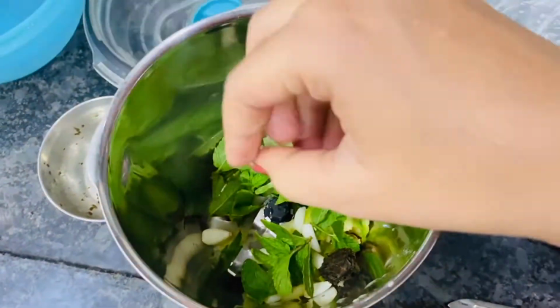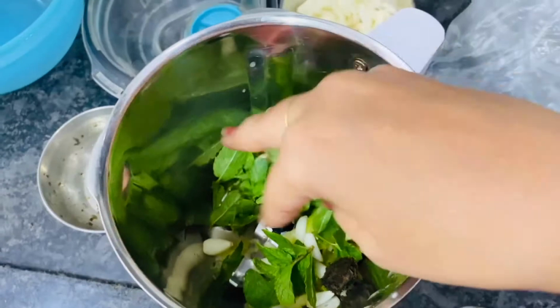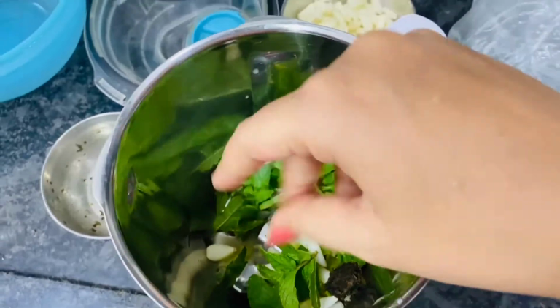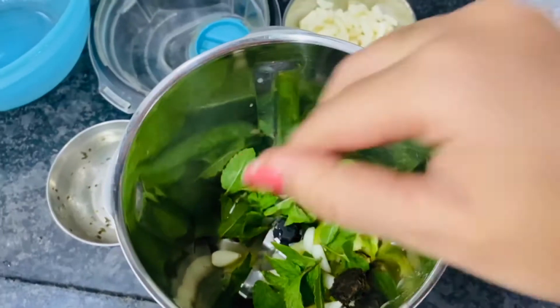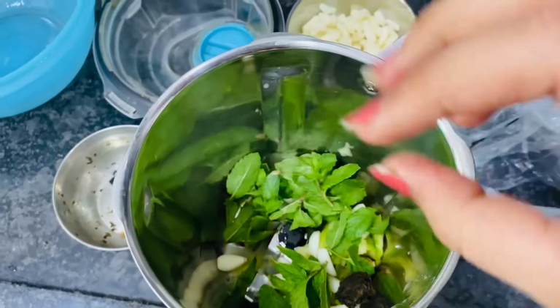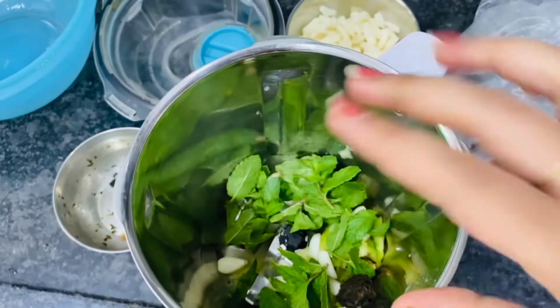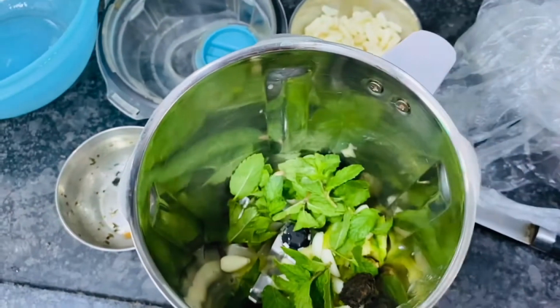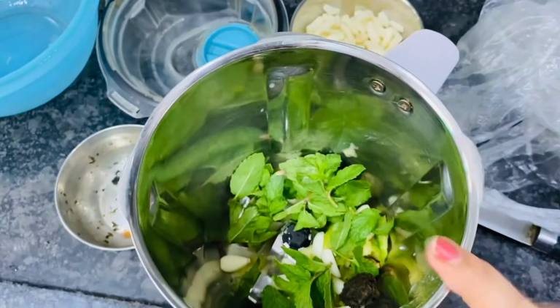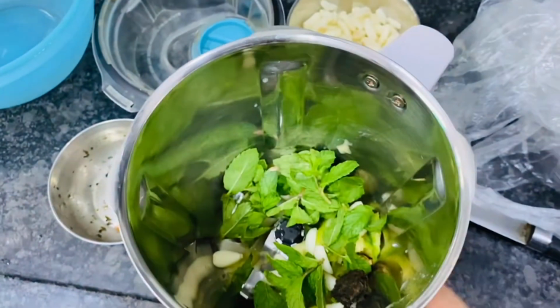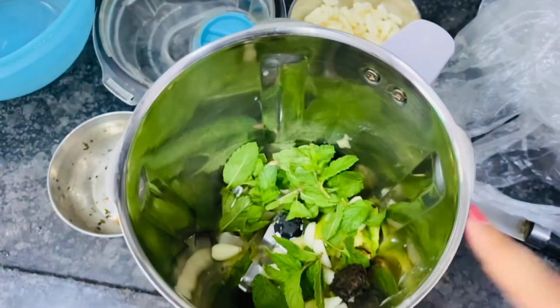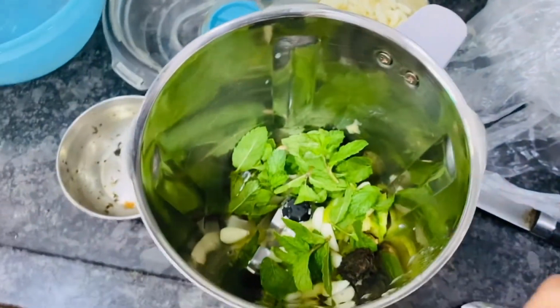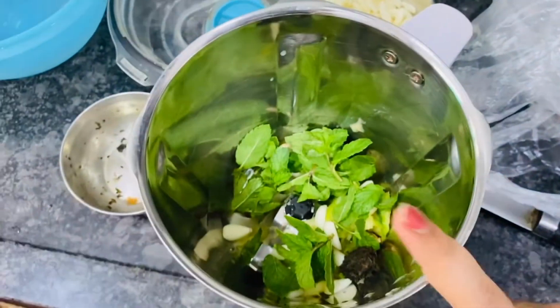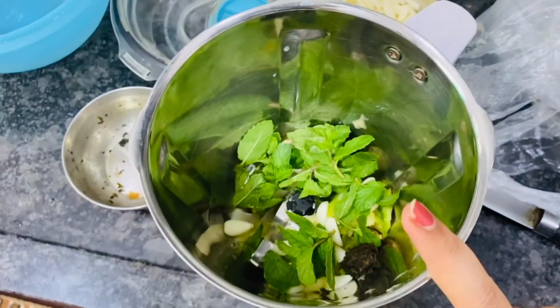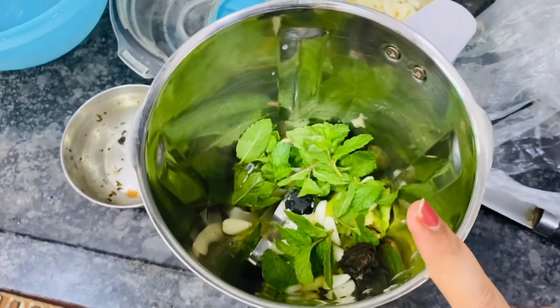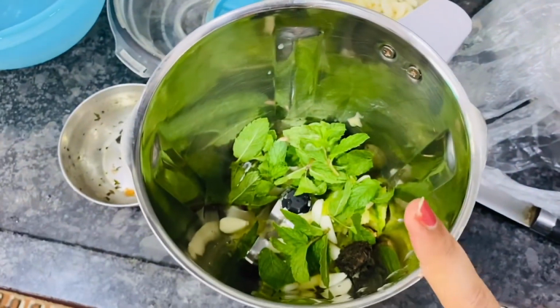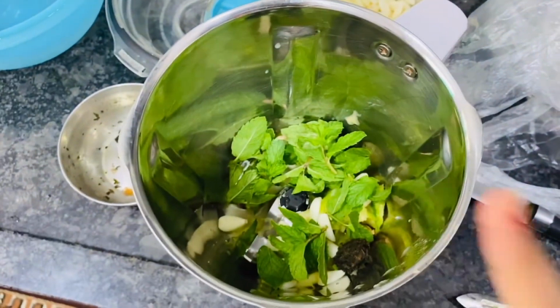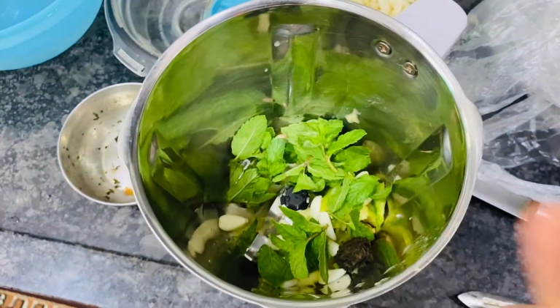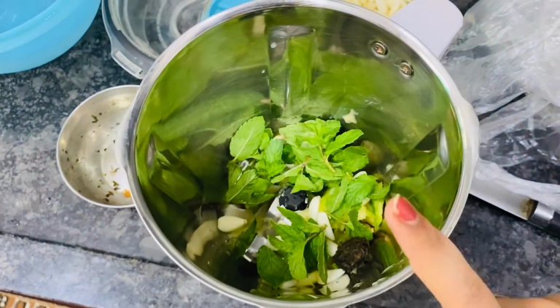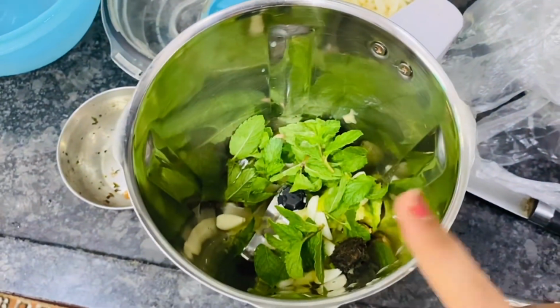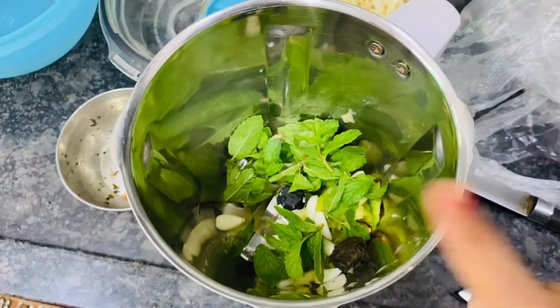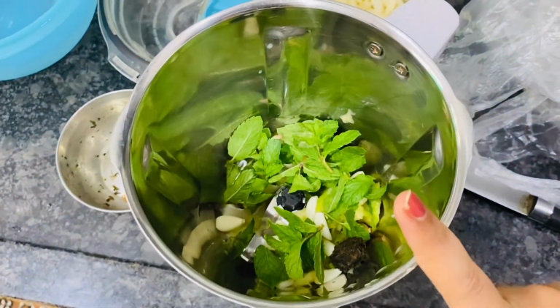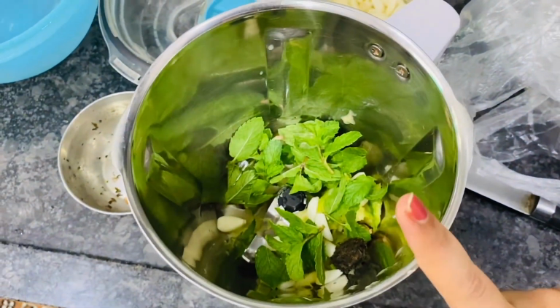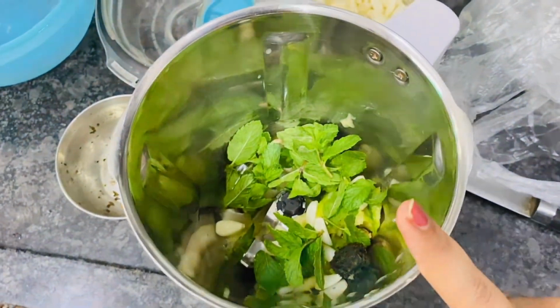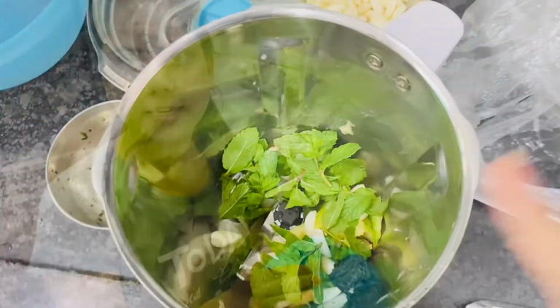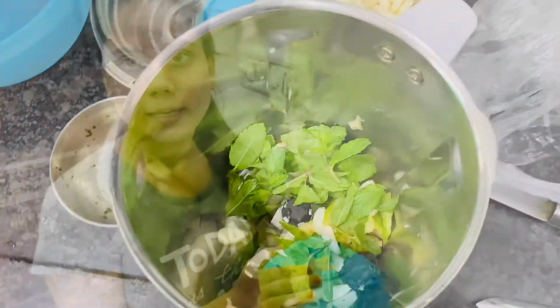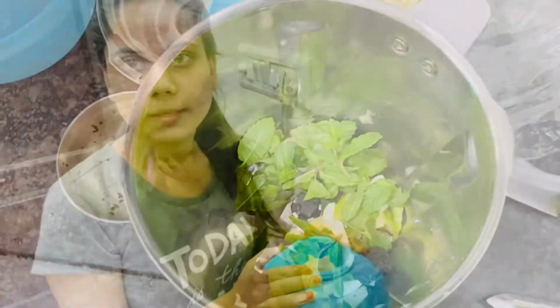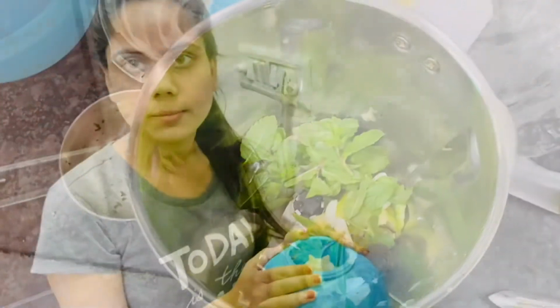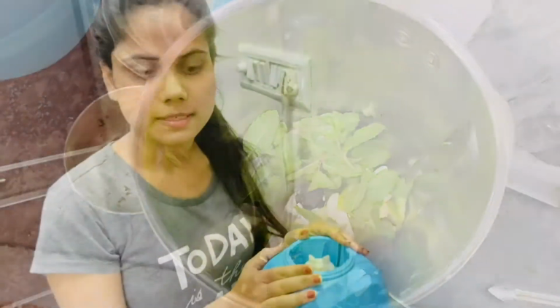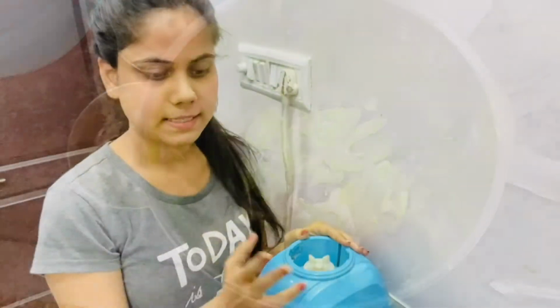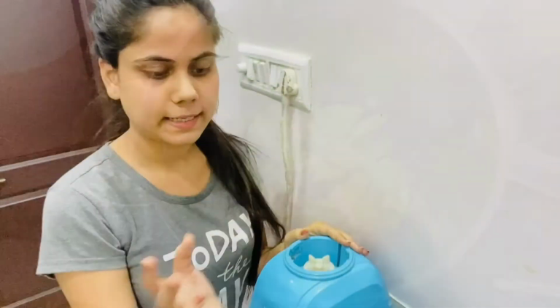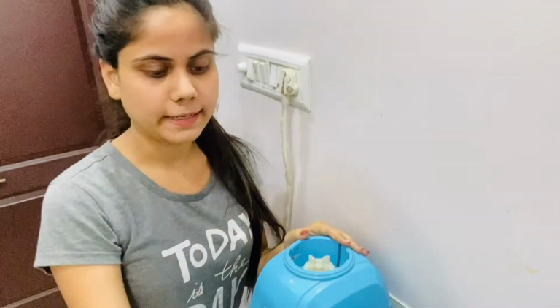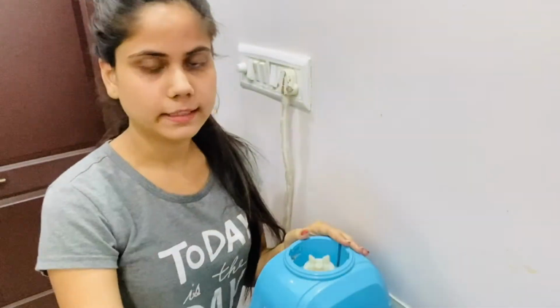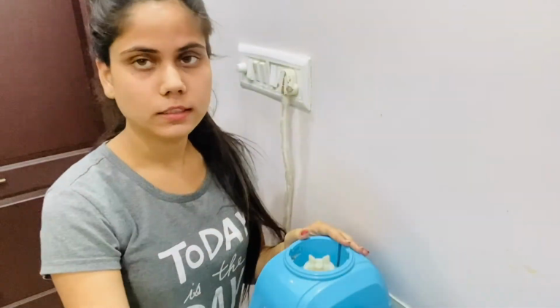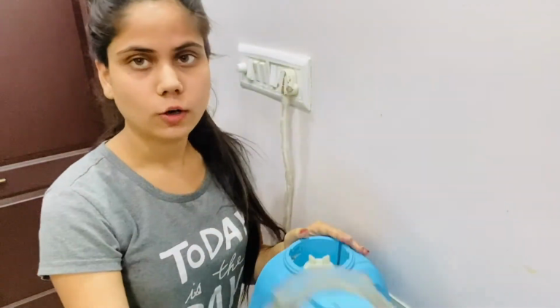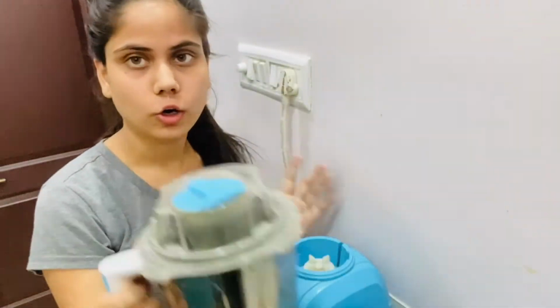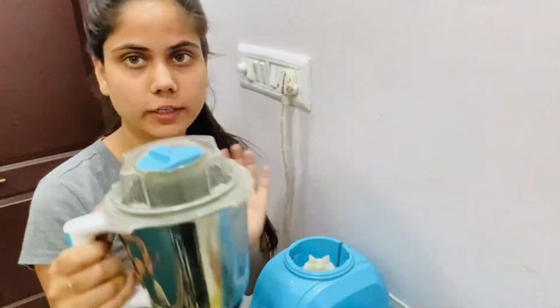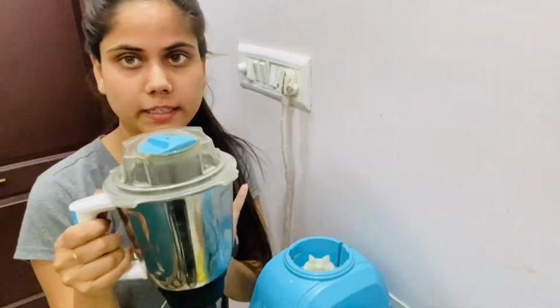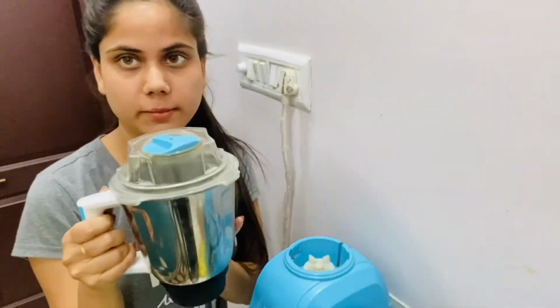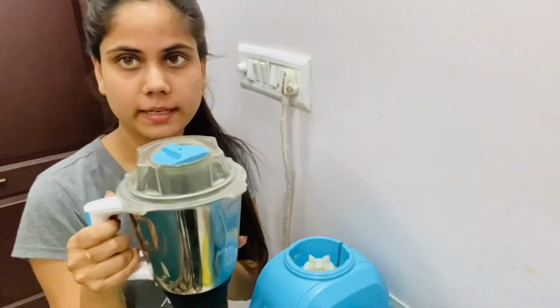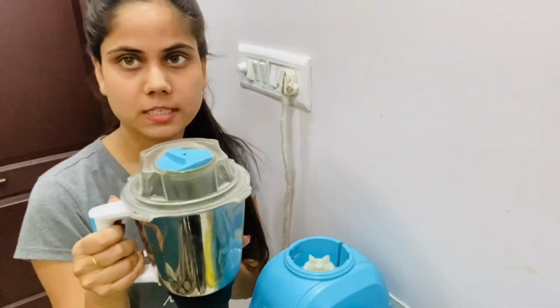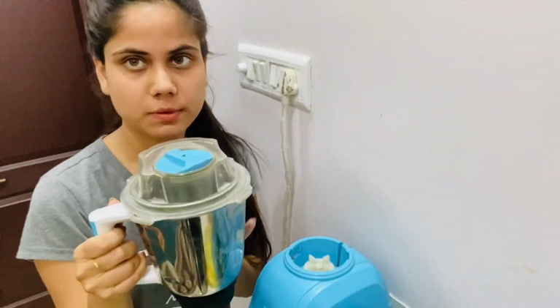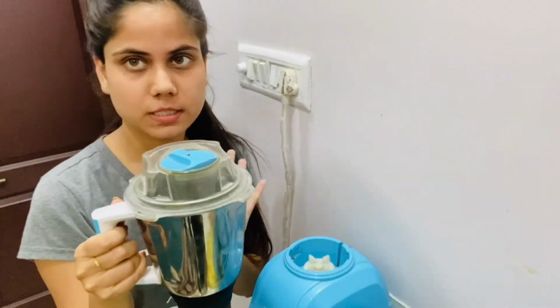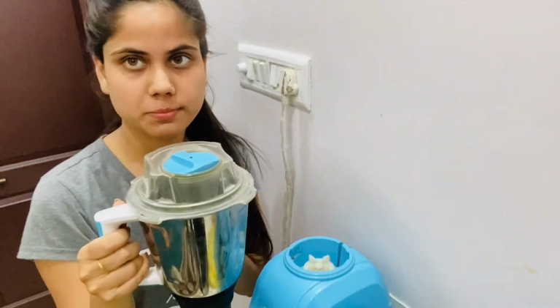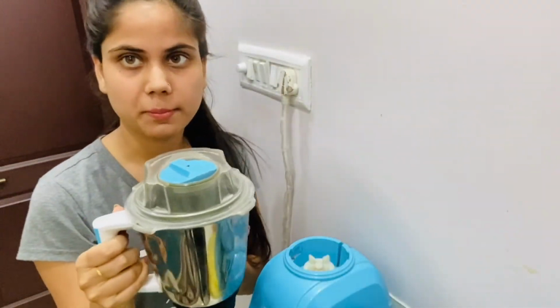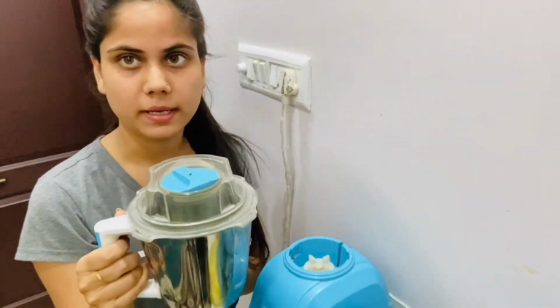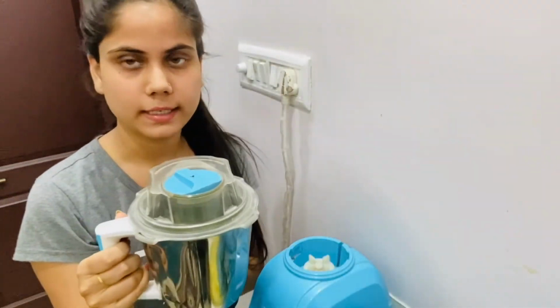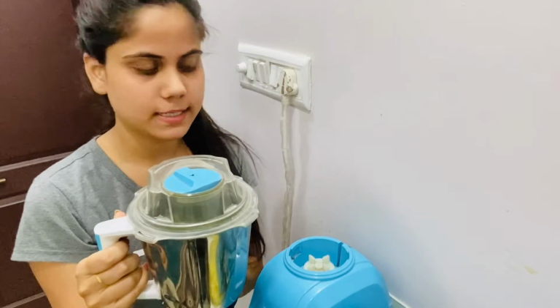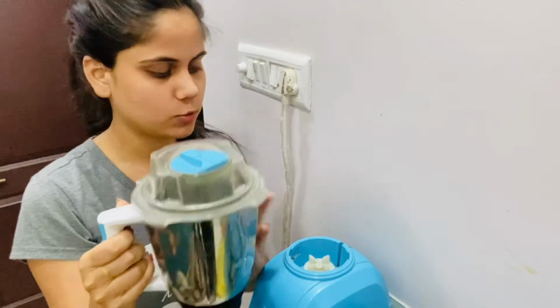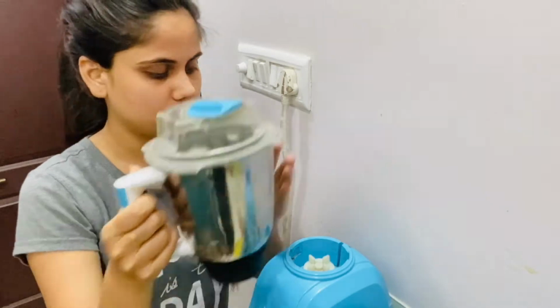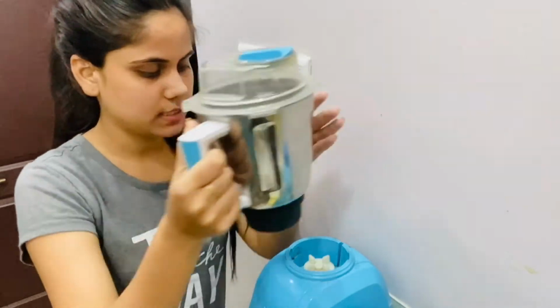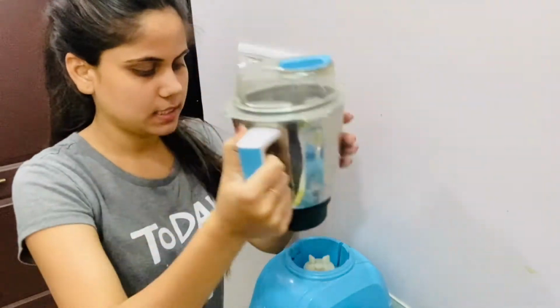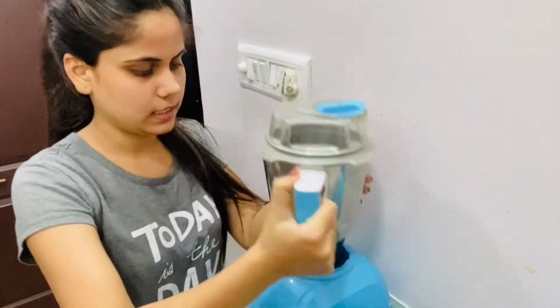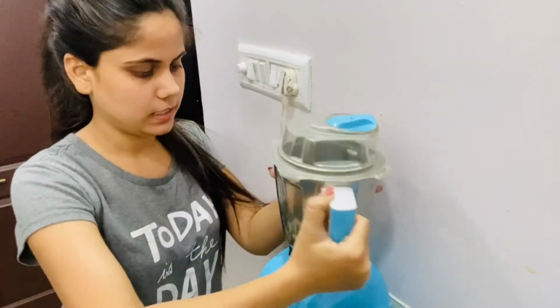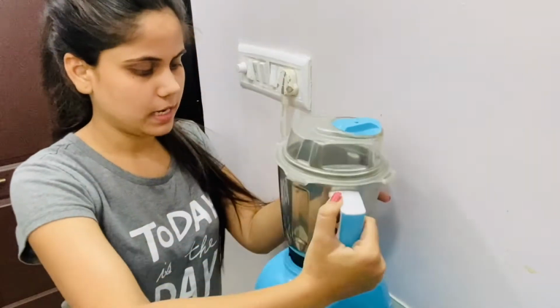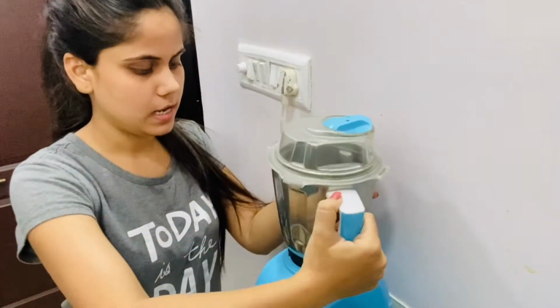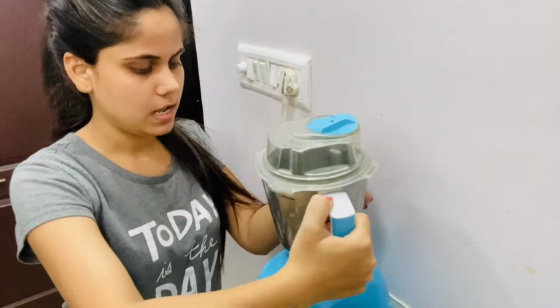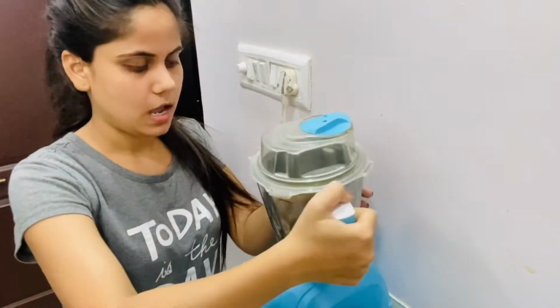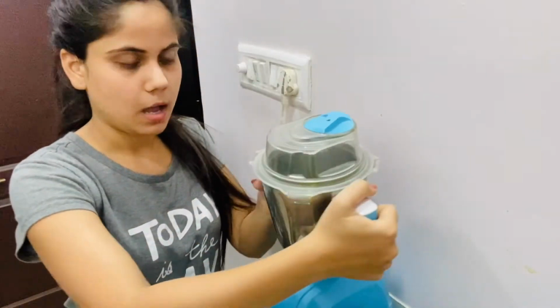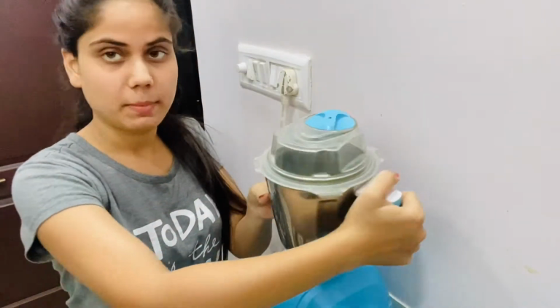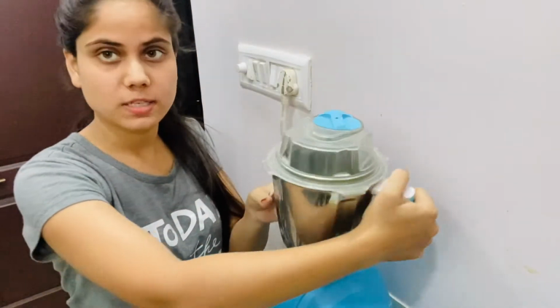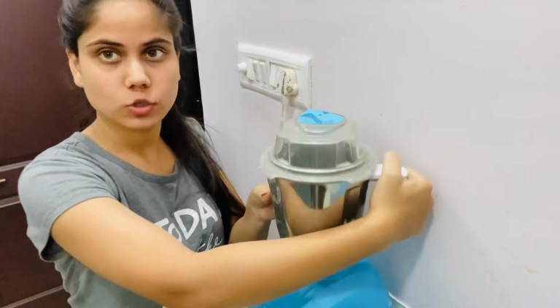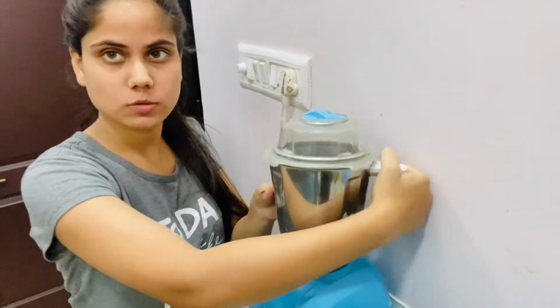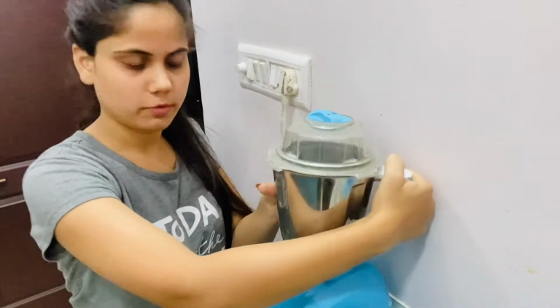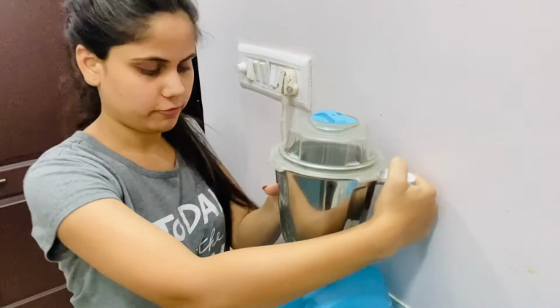Now I will add a little mixi and a little mixi grinder. This is my mixi grinder and I have done it well. Now I will give it a fit.